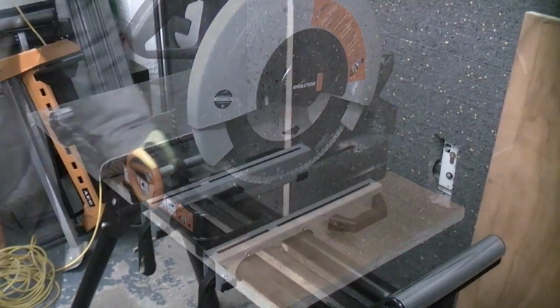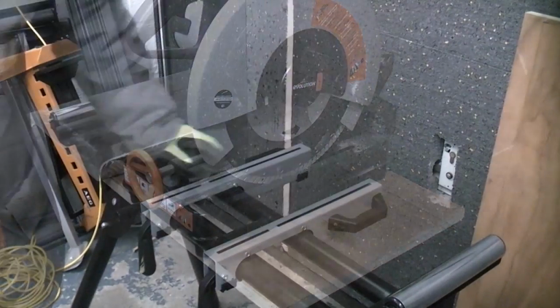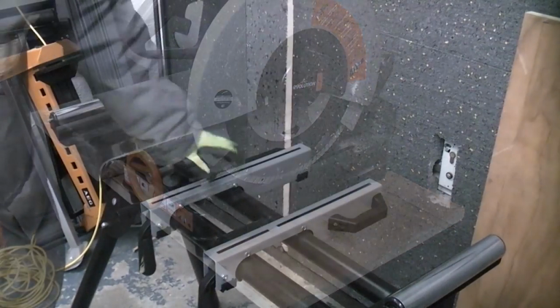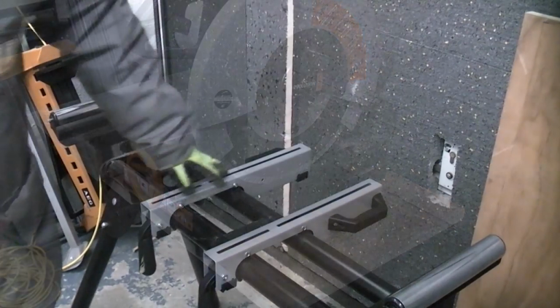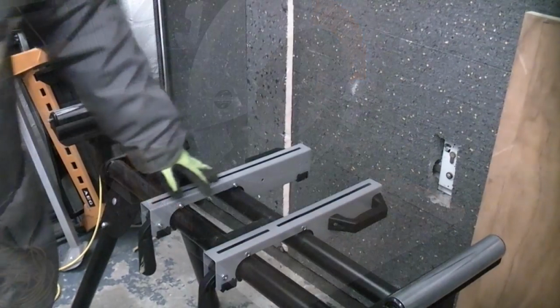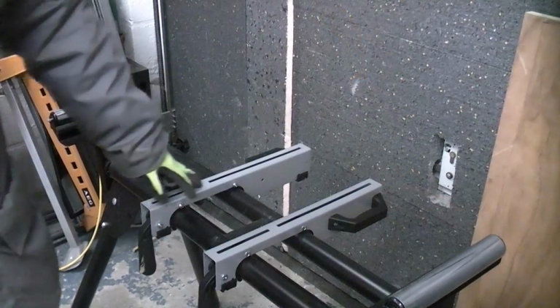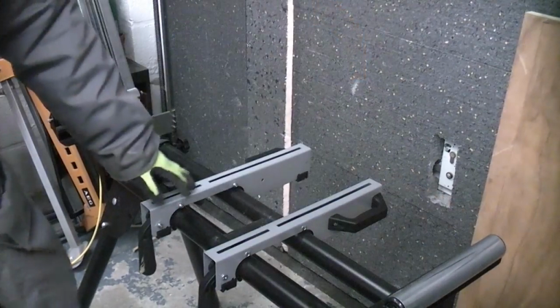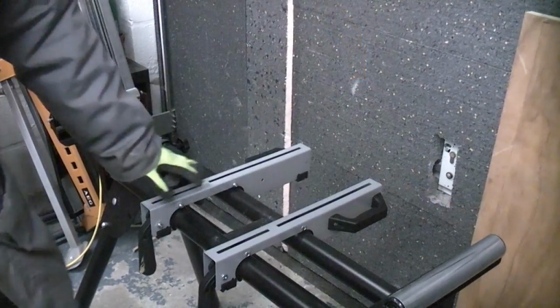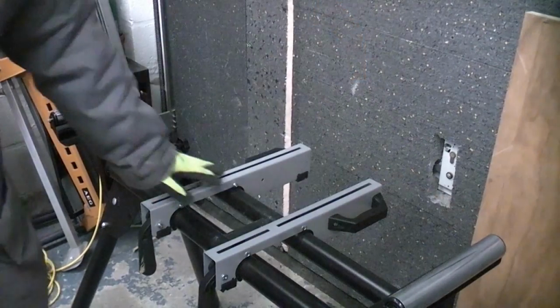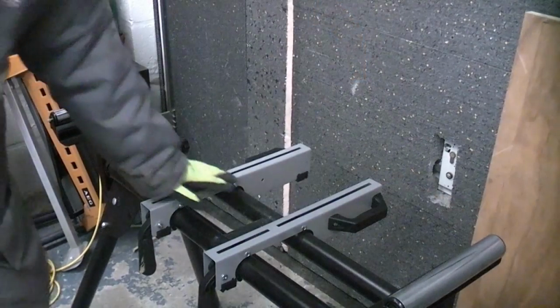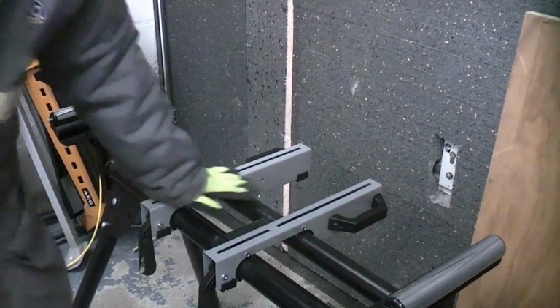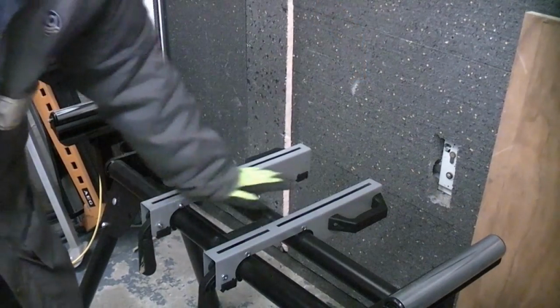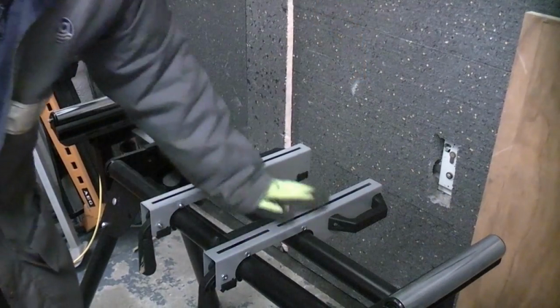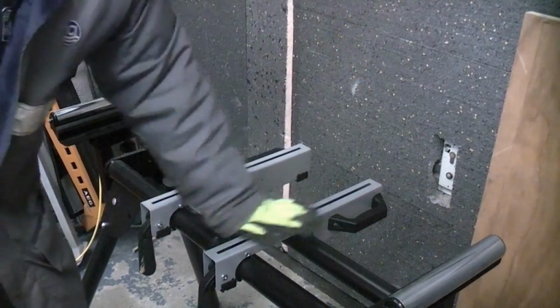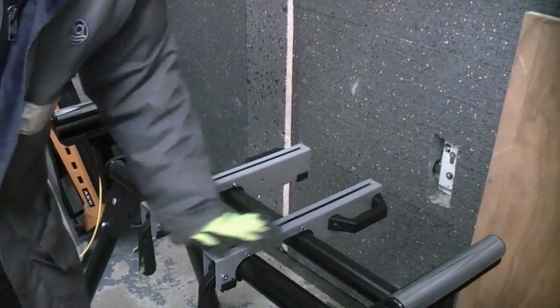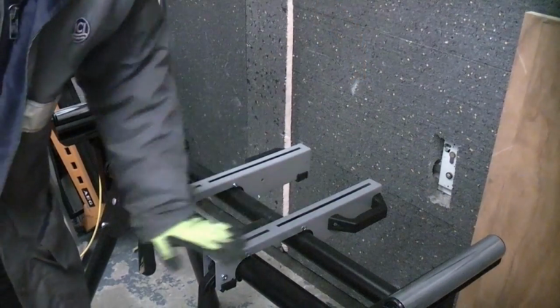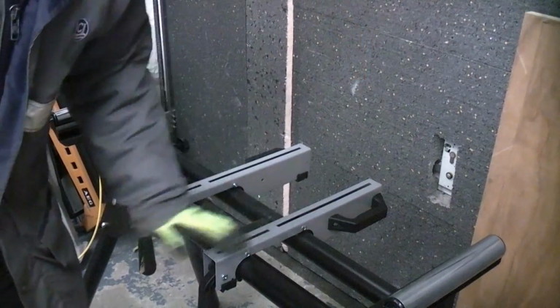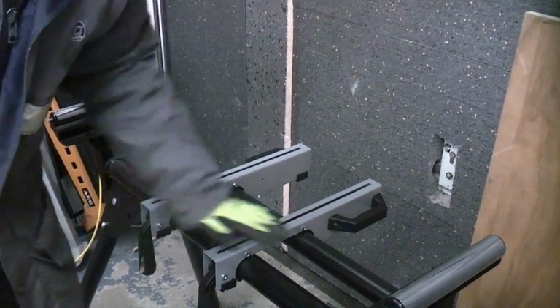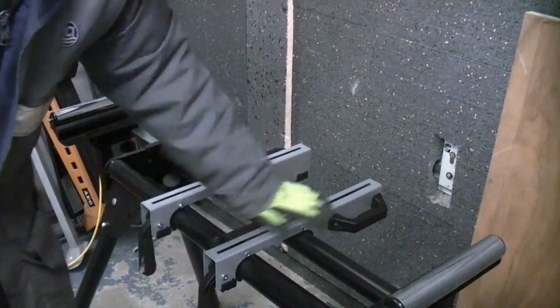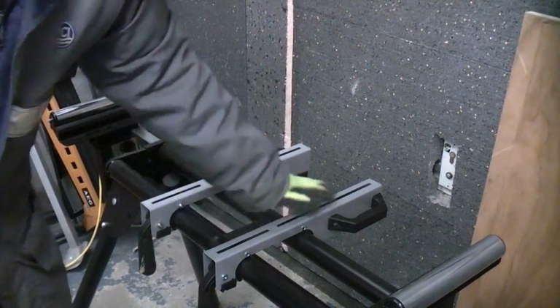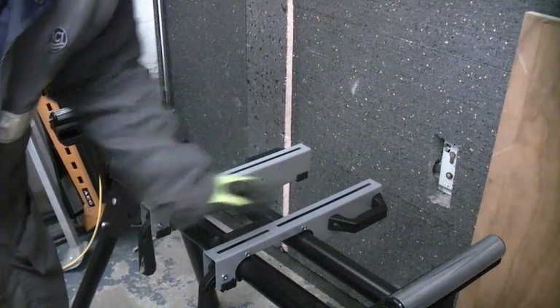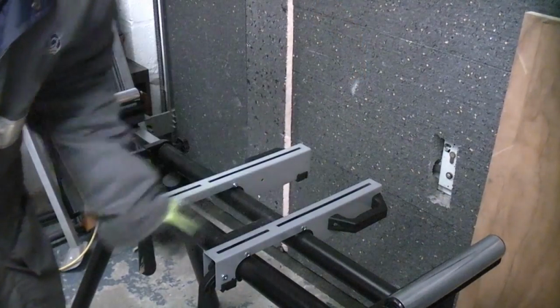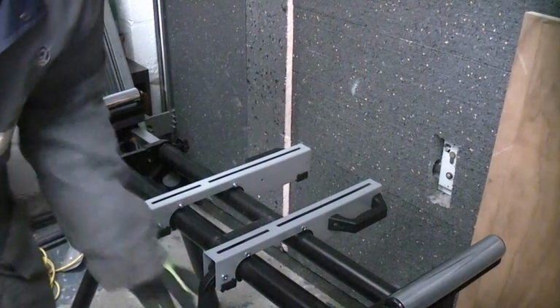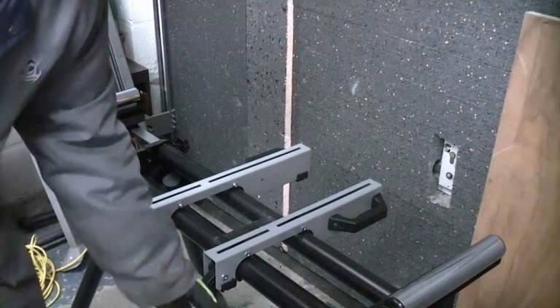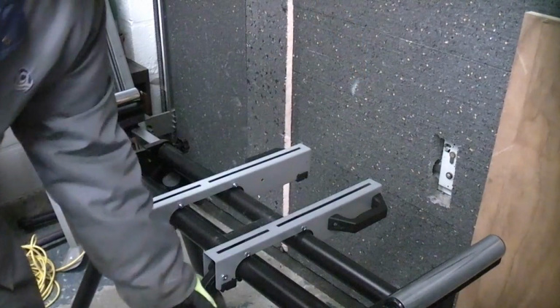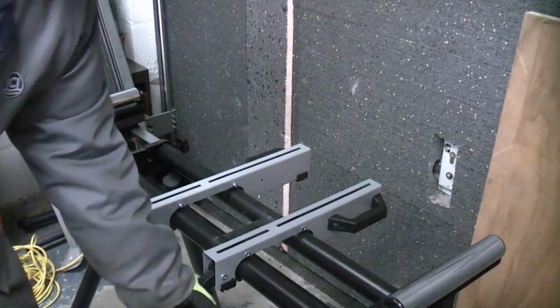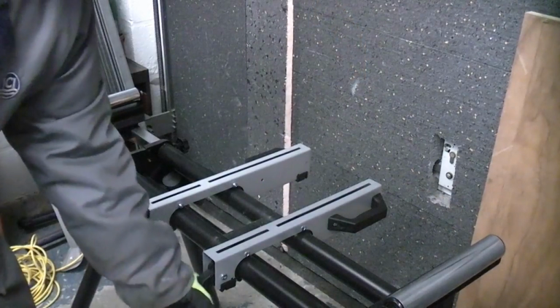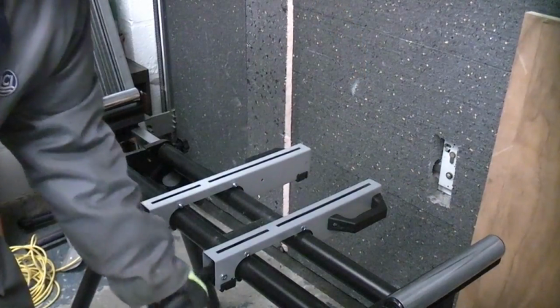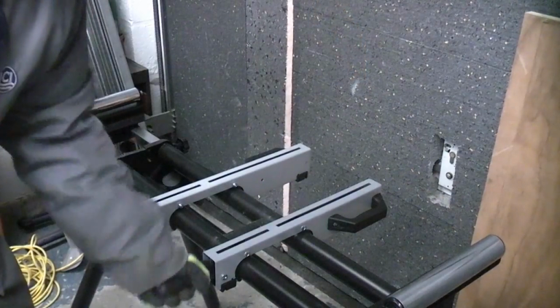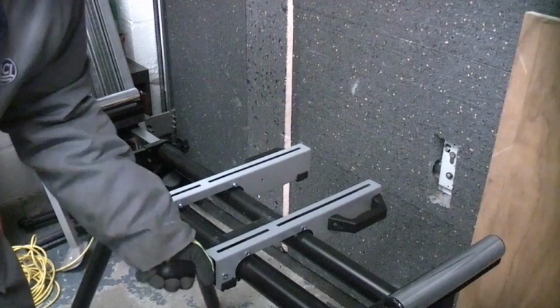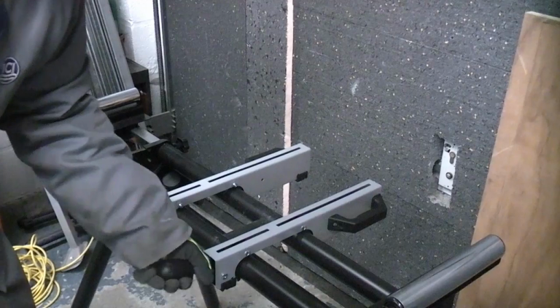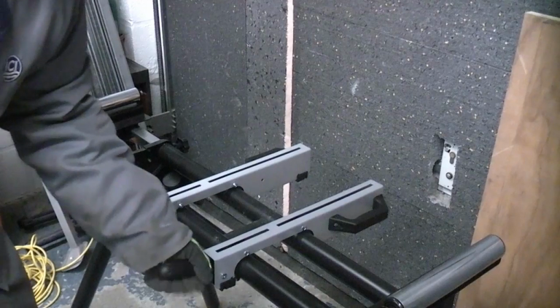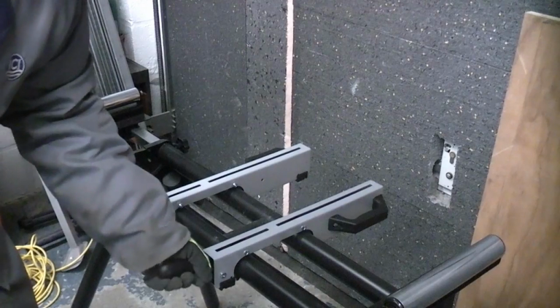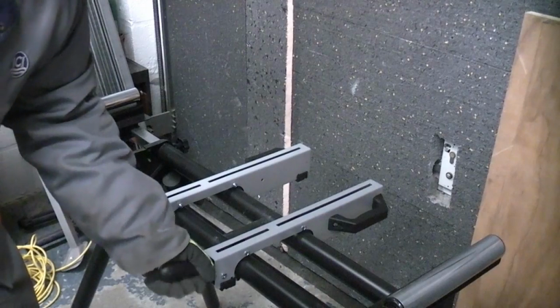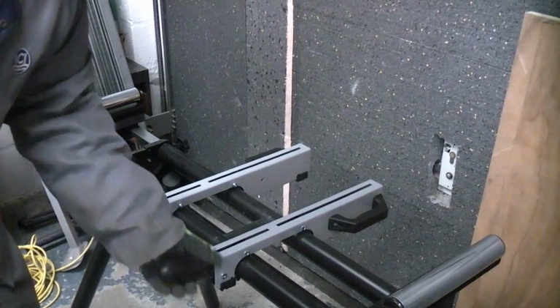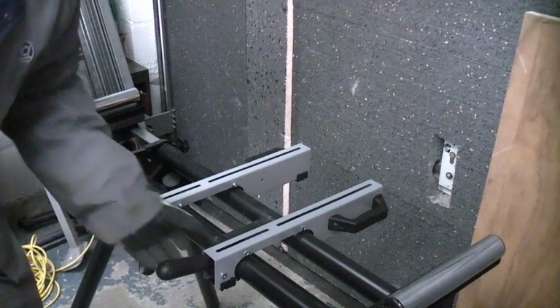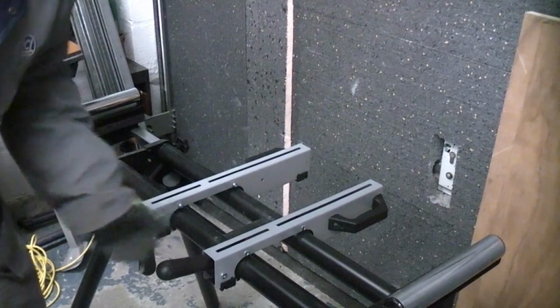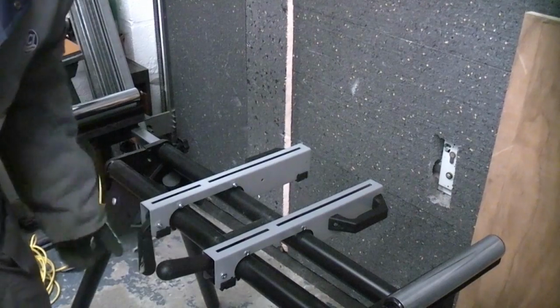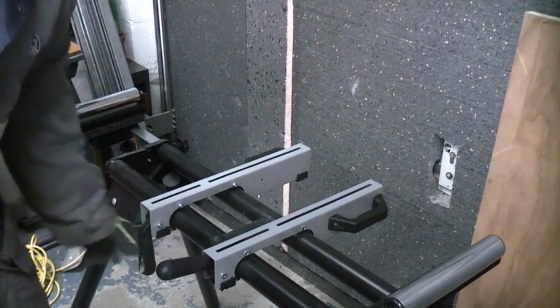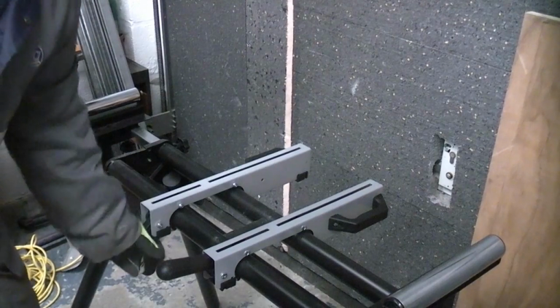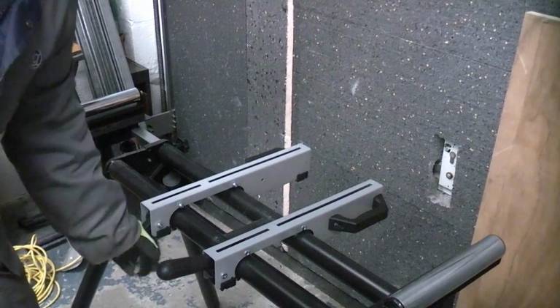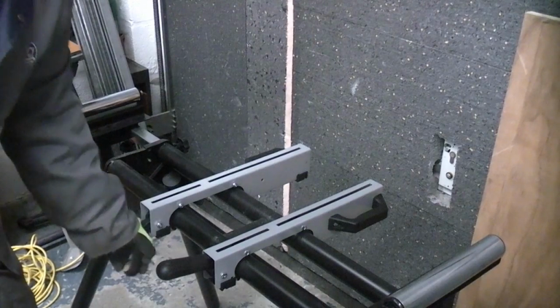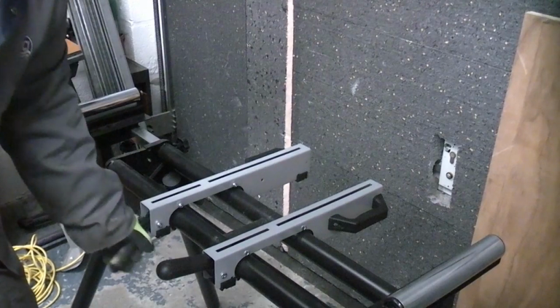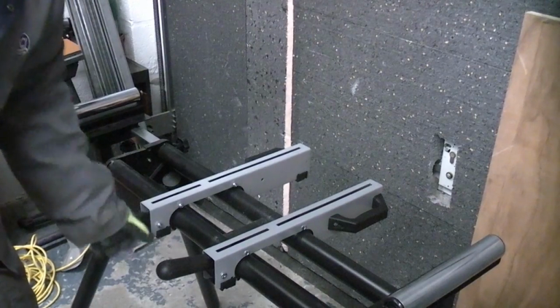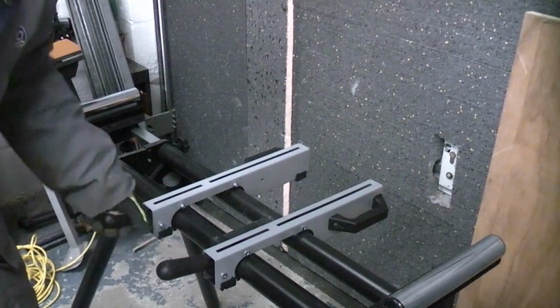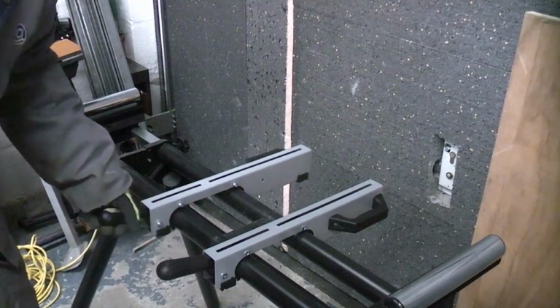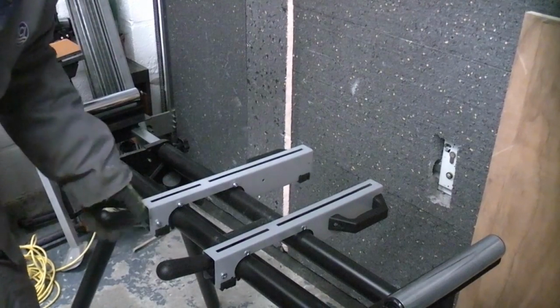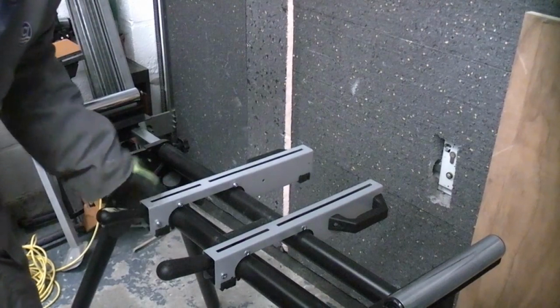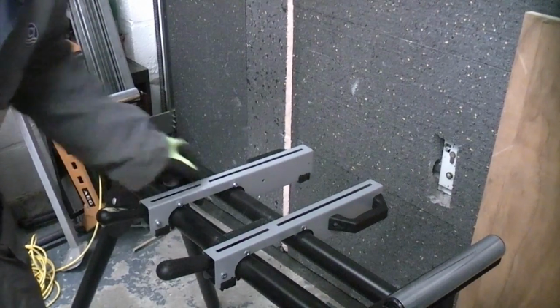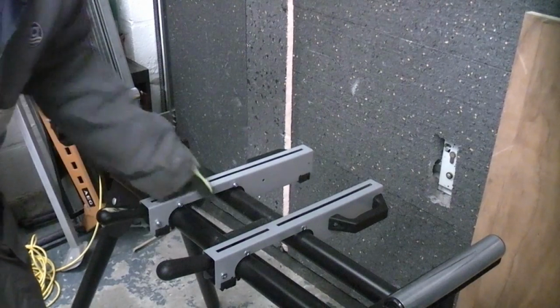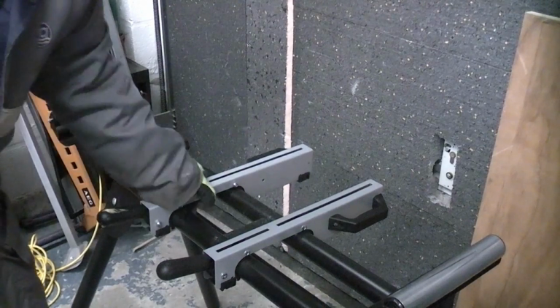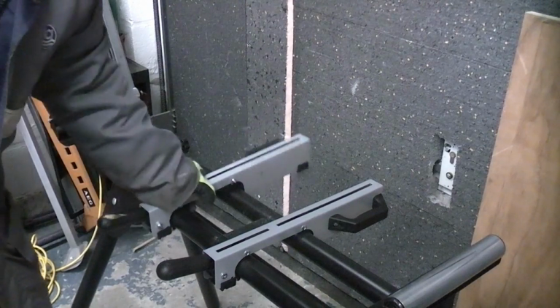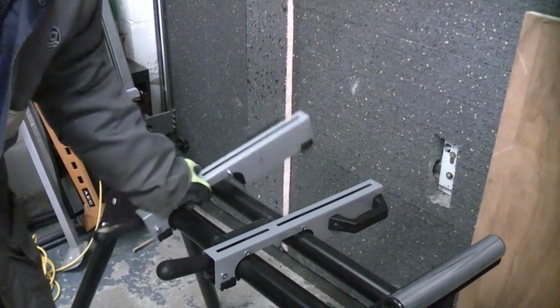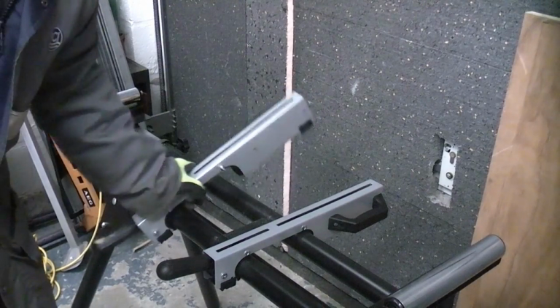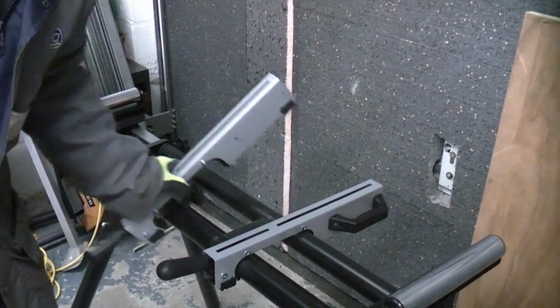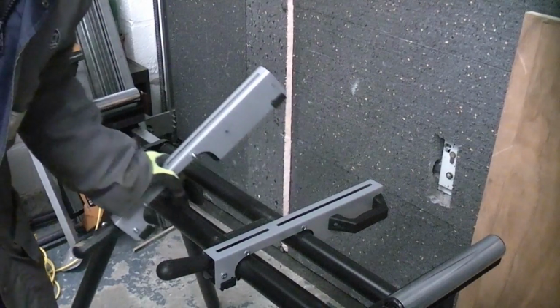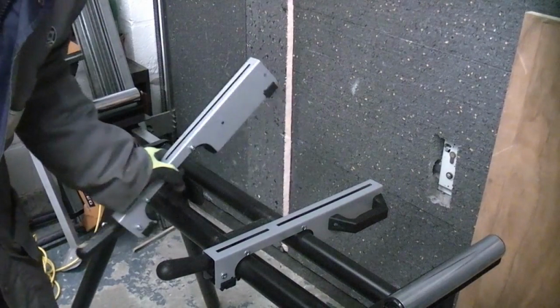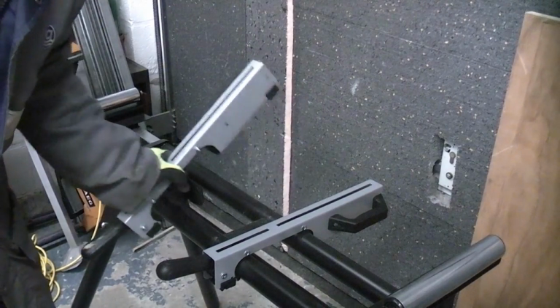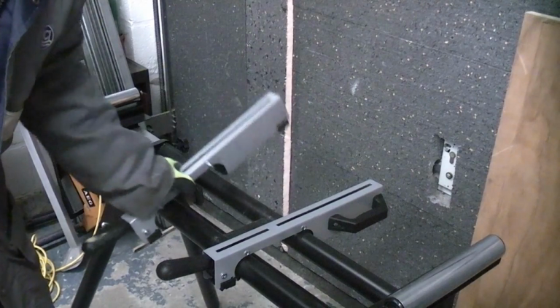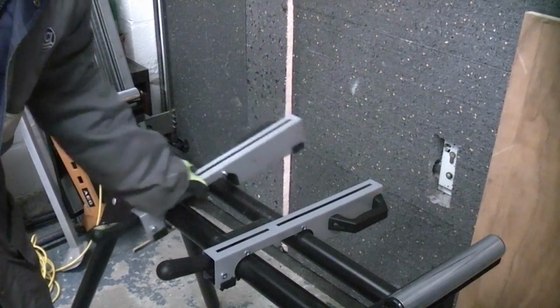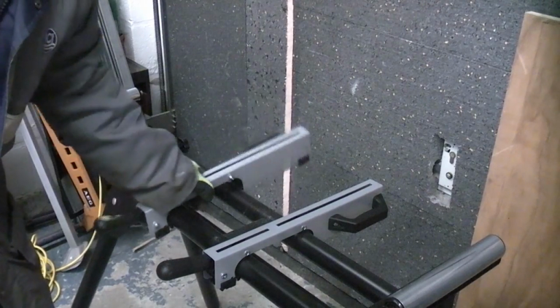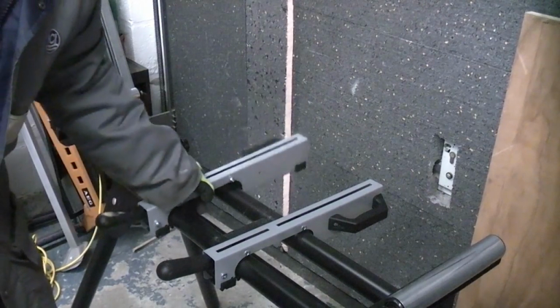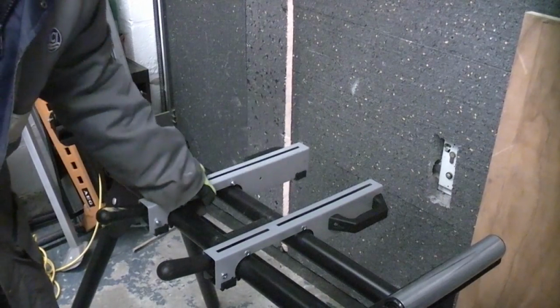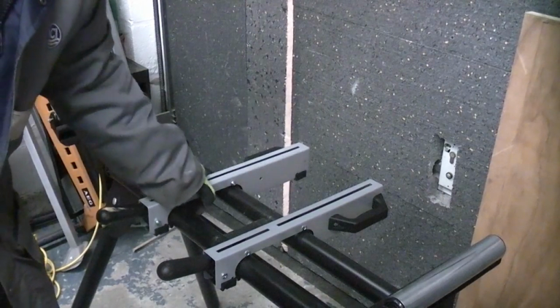You can see that I've put the two fixing brackets on already and I've just ensured that they are tight once they are clamped in position.